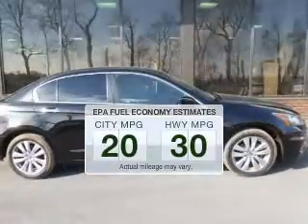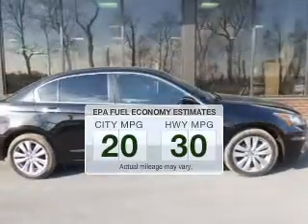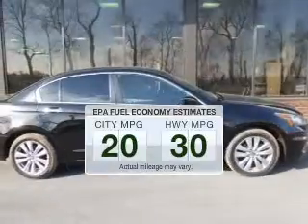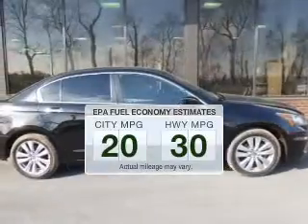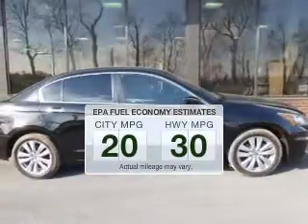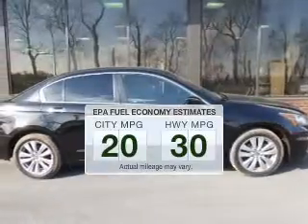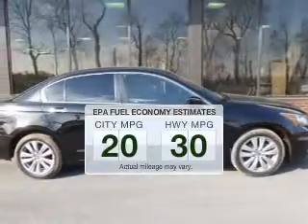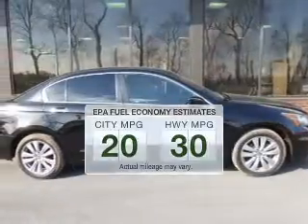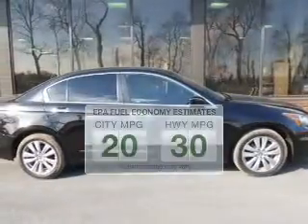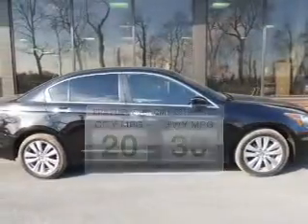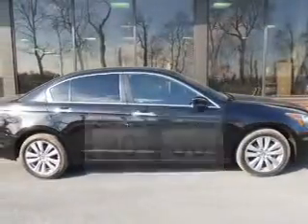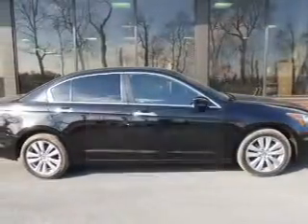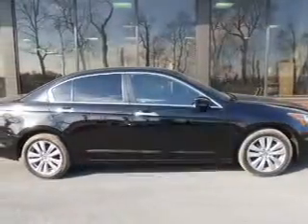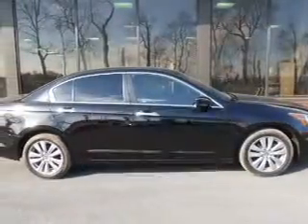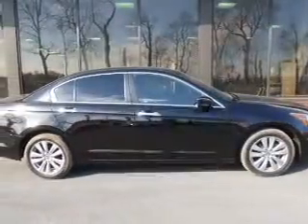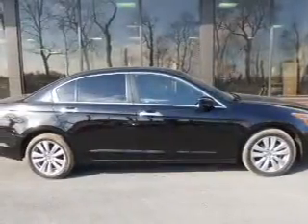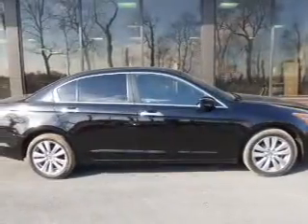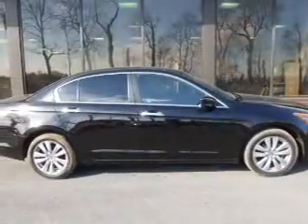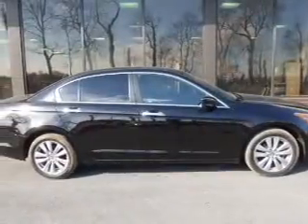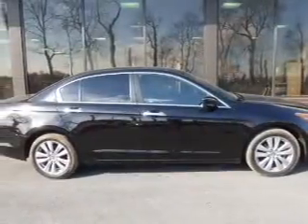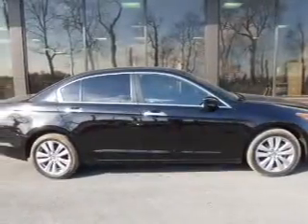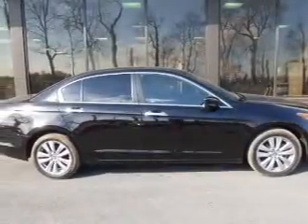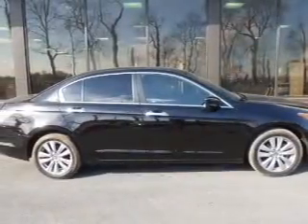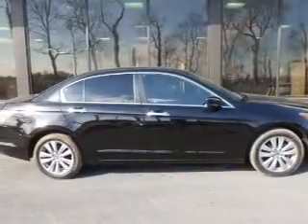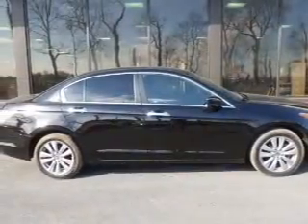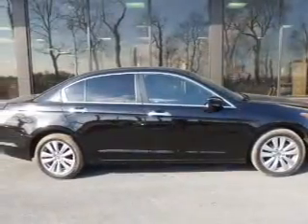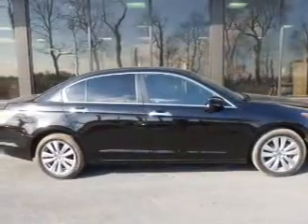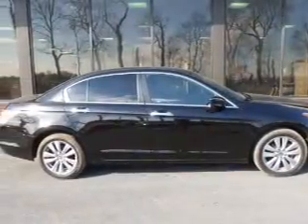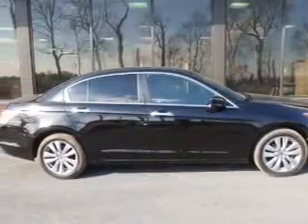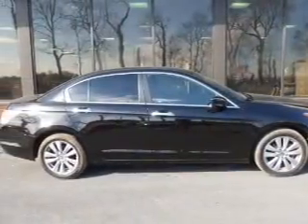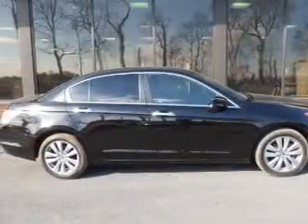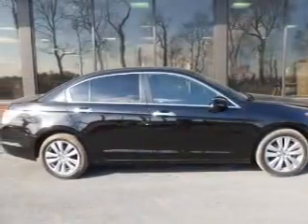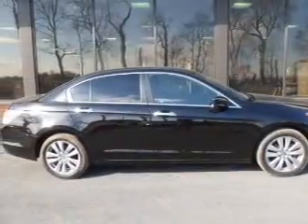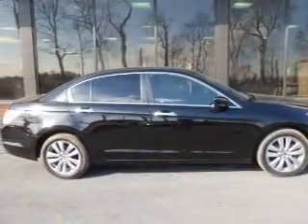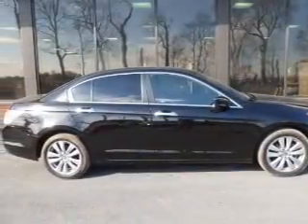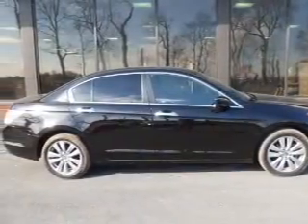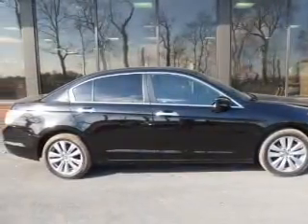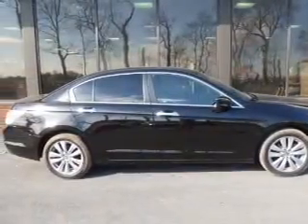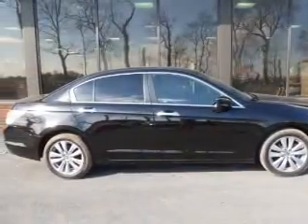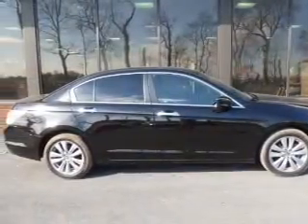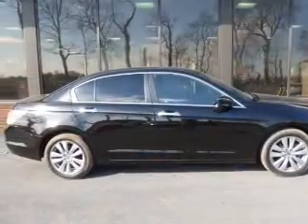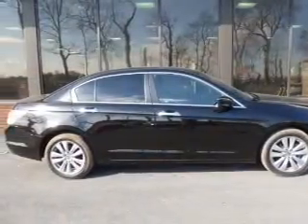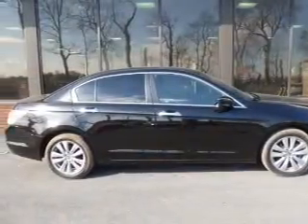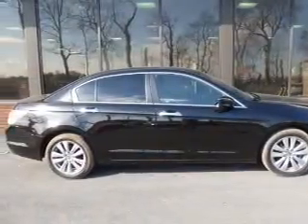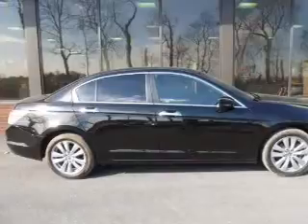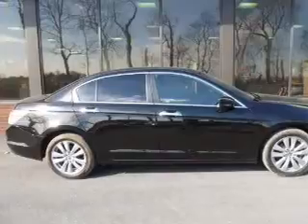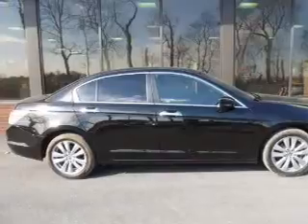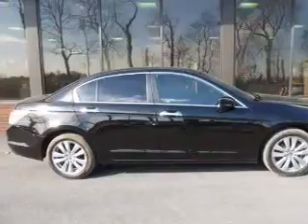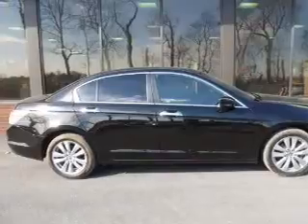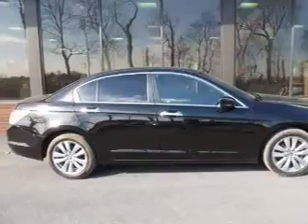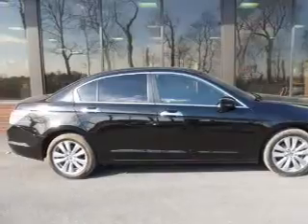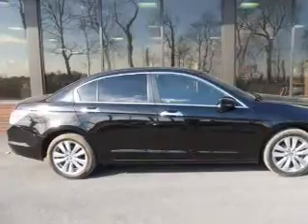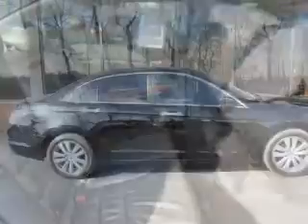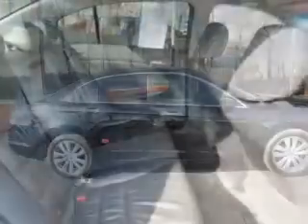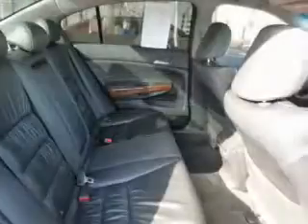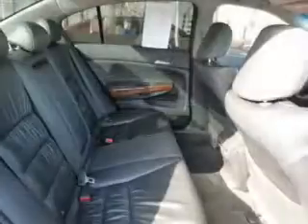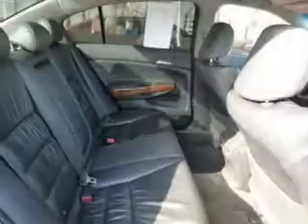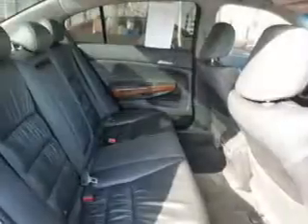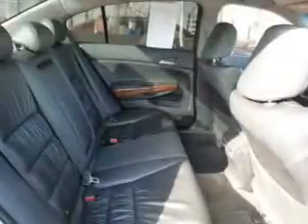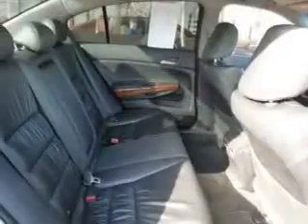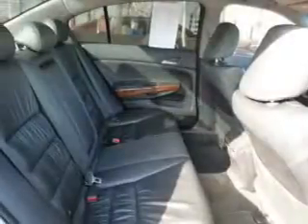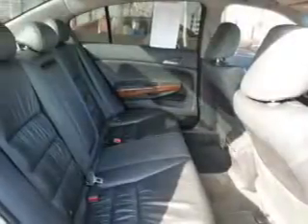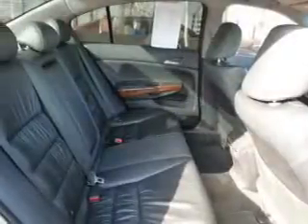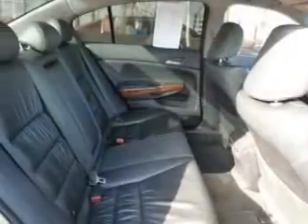The powertrain includes front wheel drive with a solid 6-cylinder engine driven by a 5-speed automatic transmission.